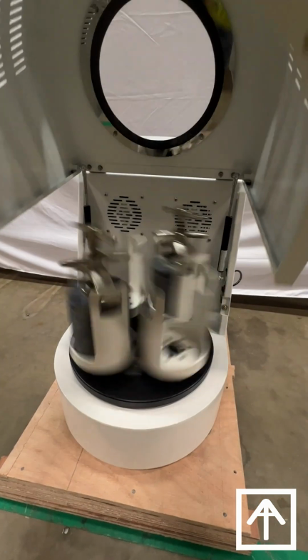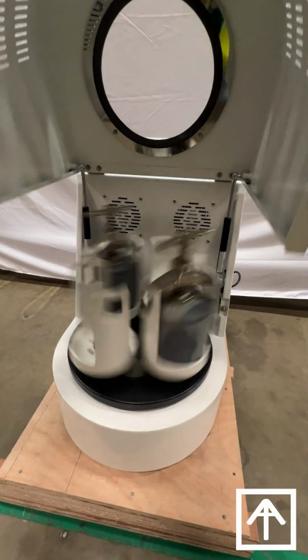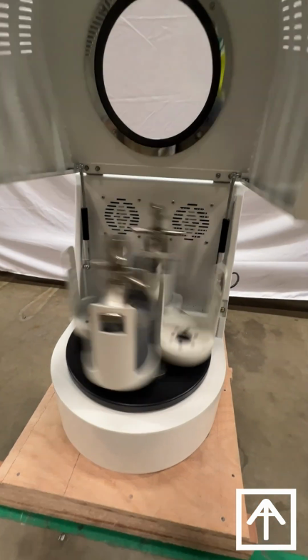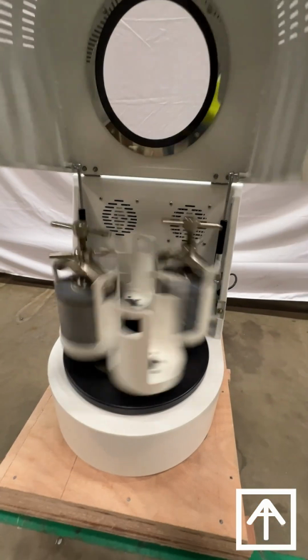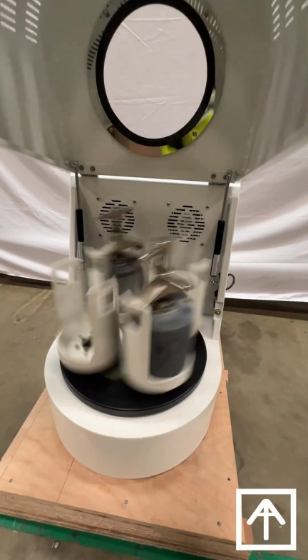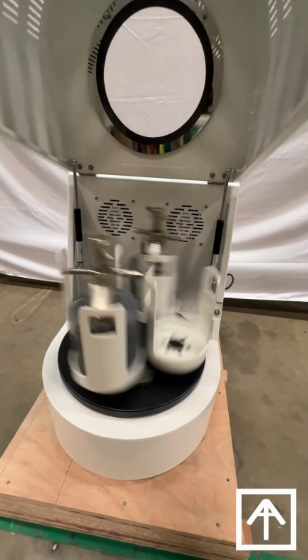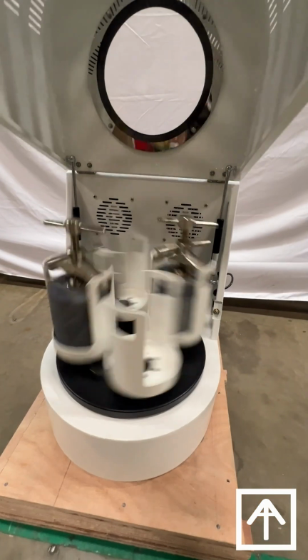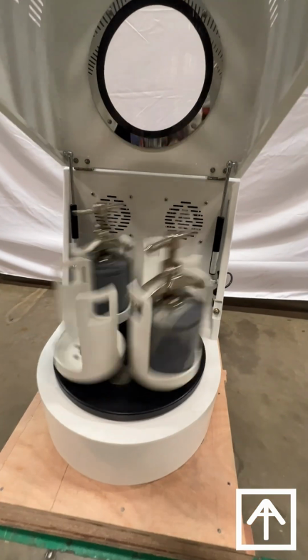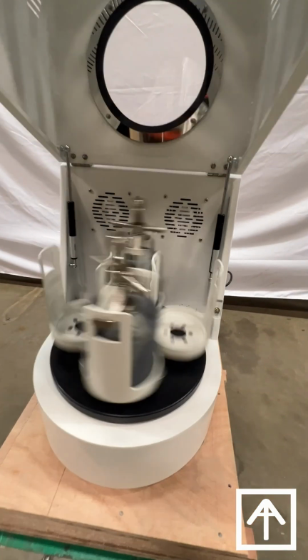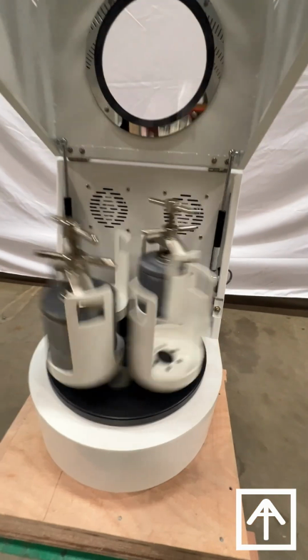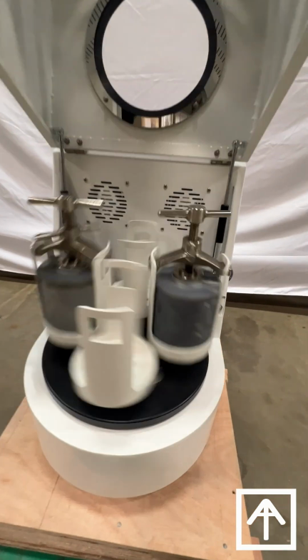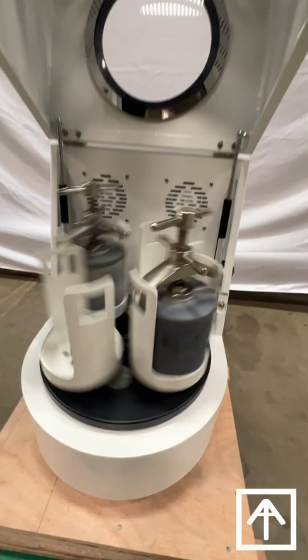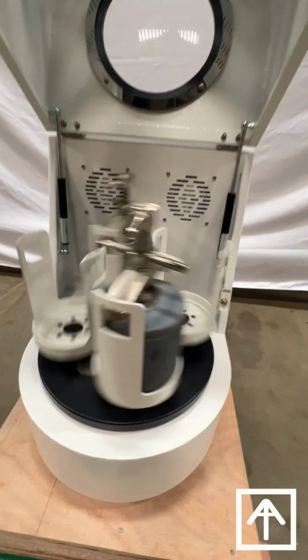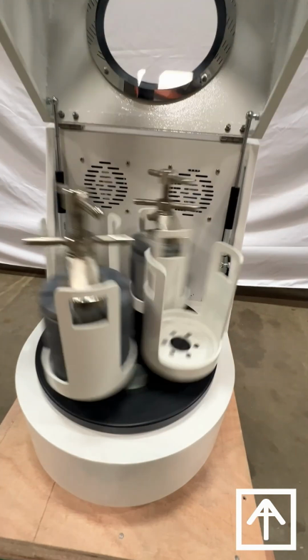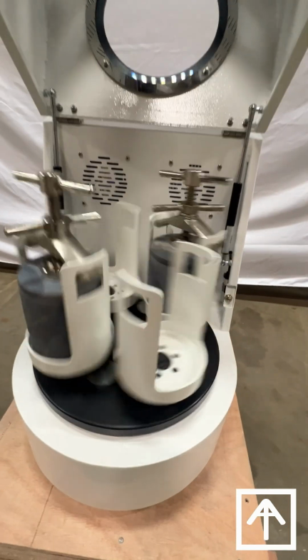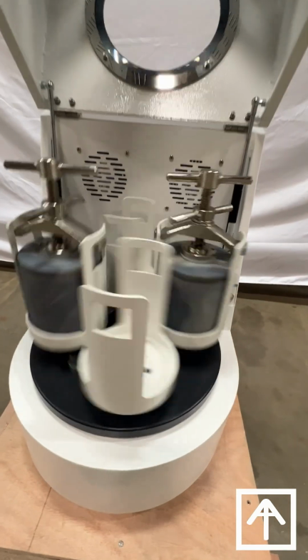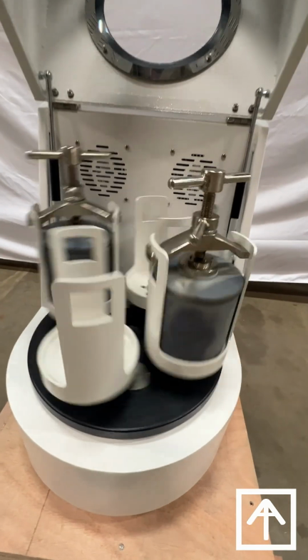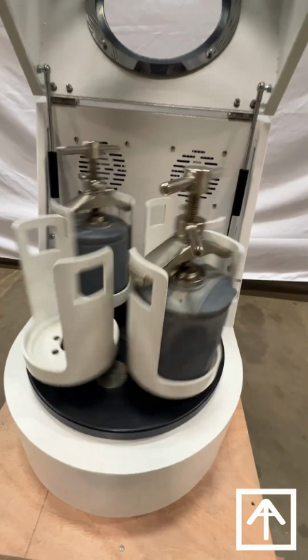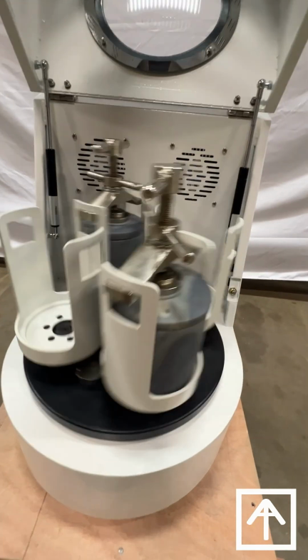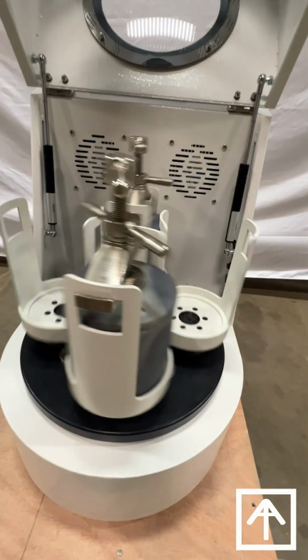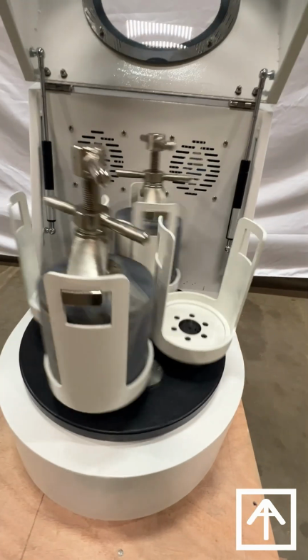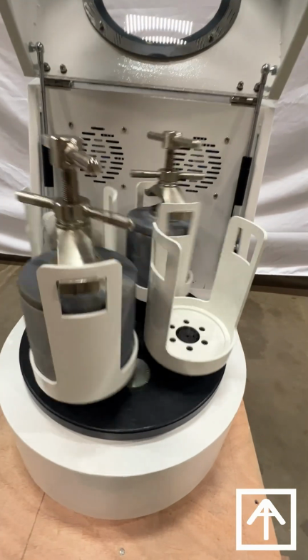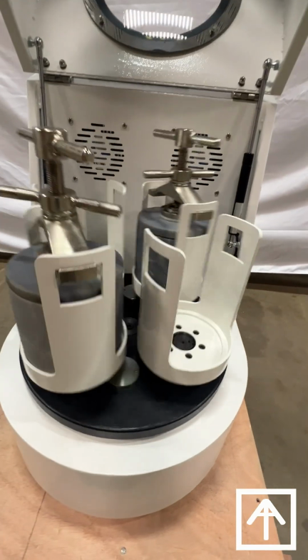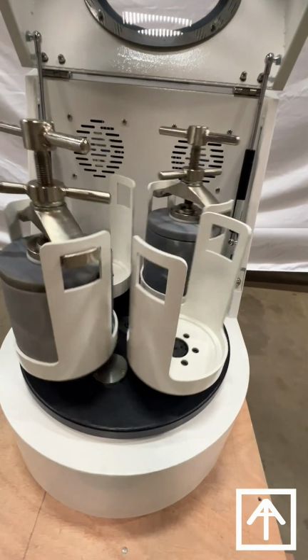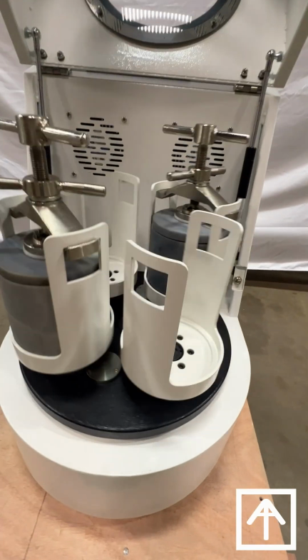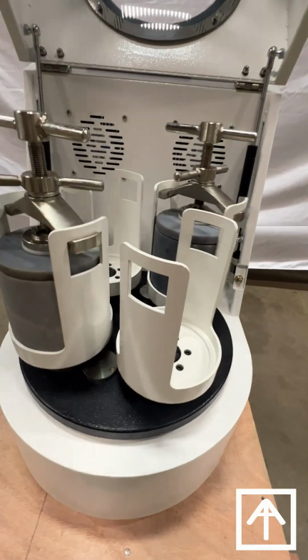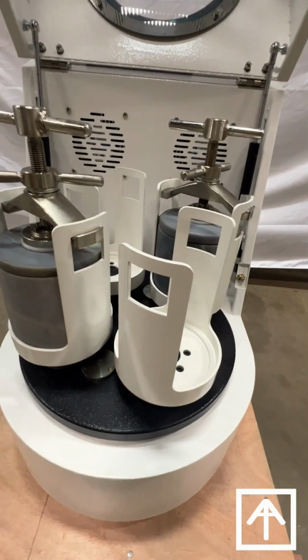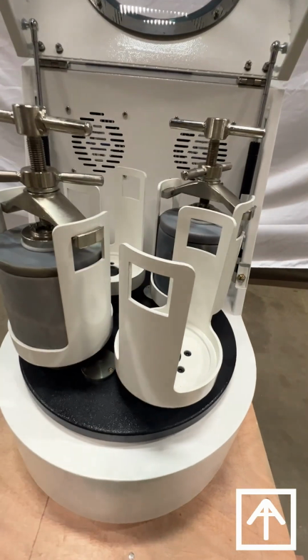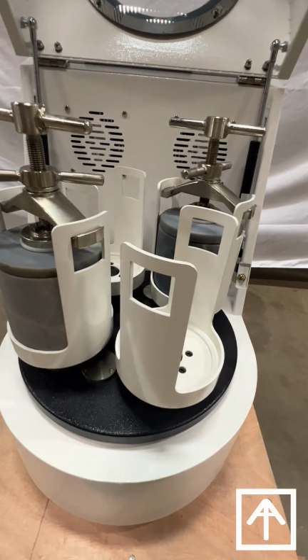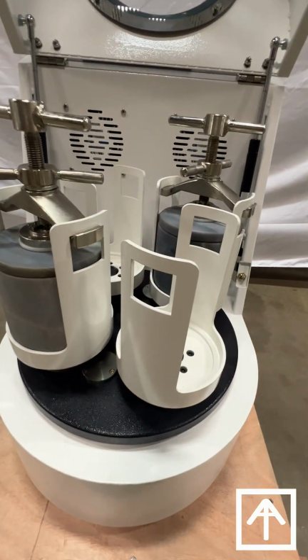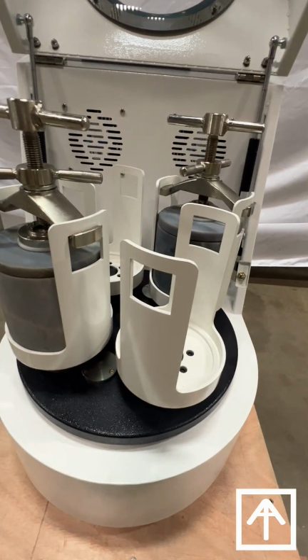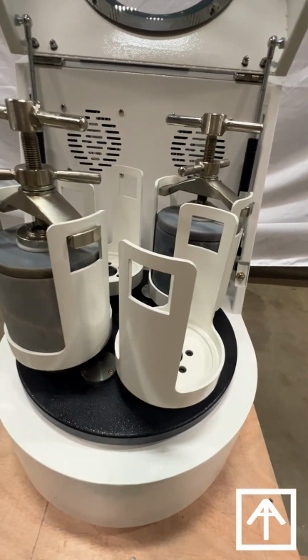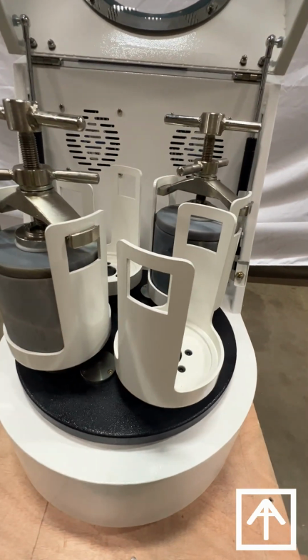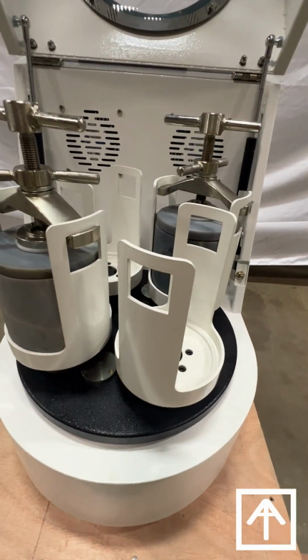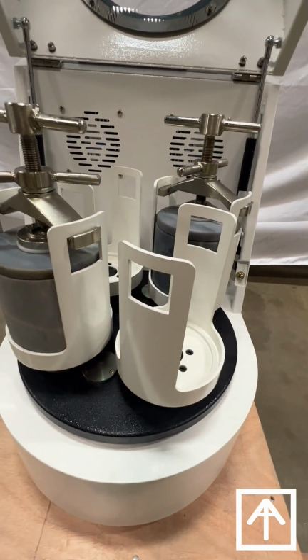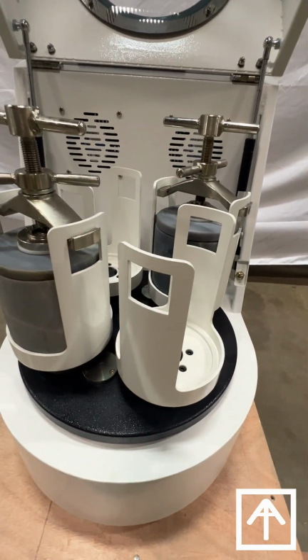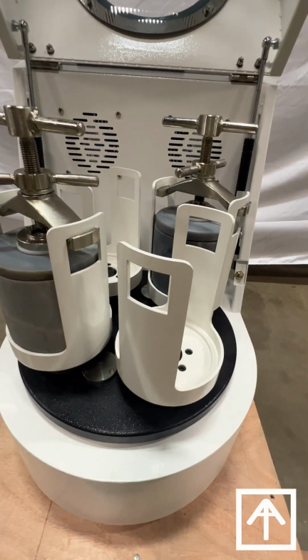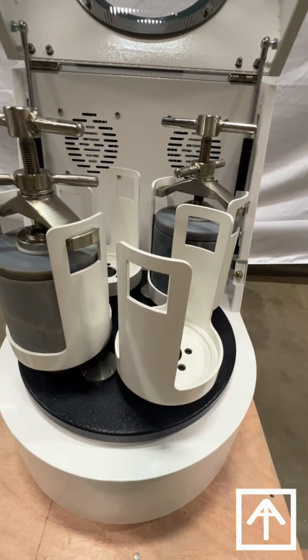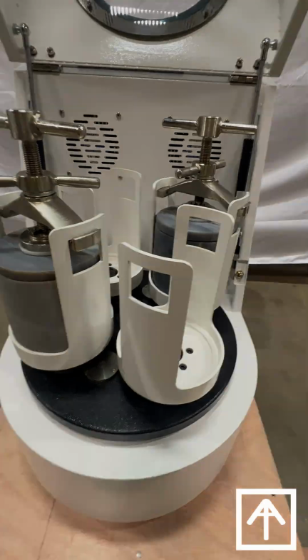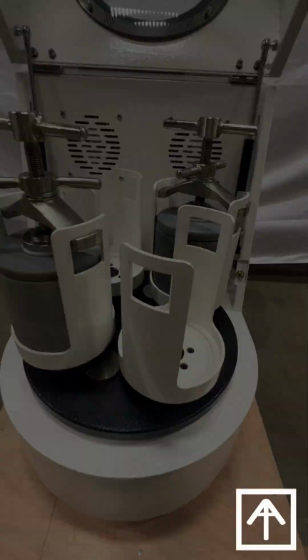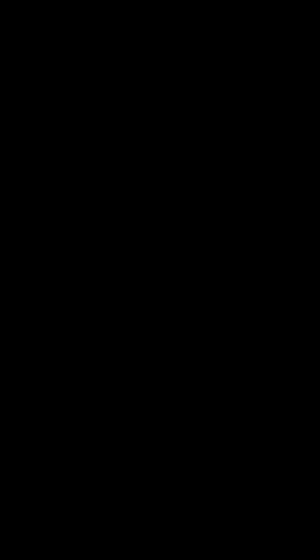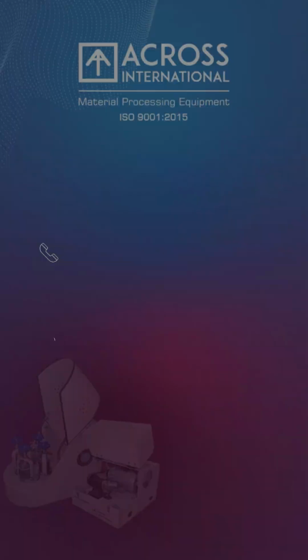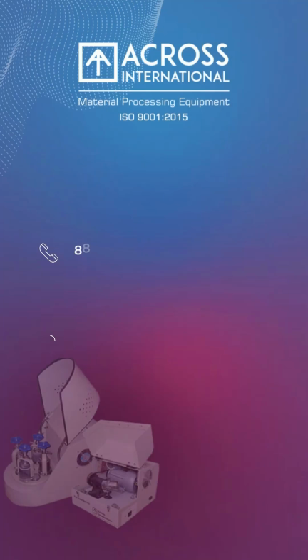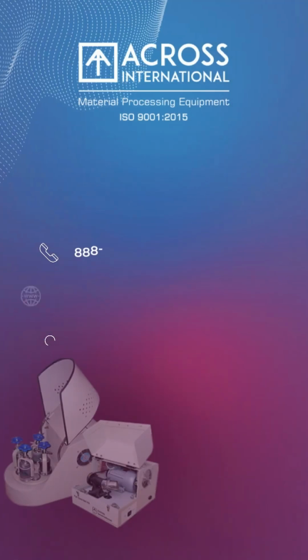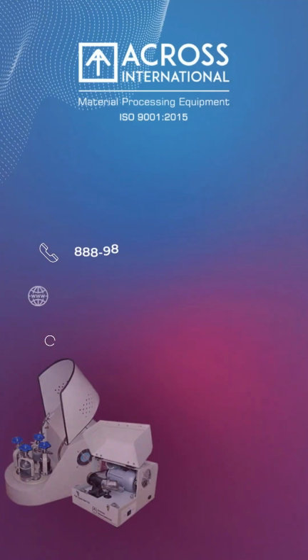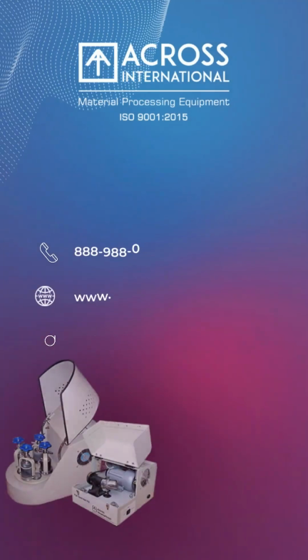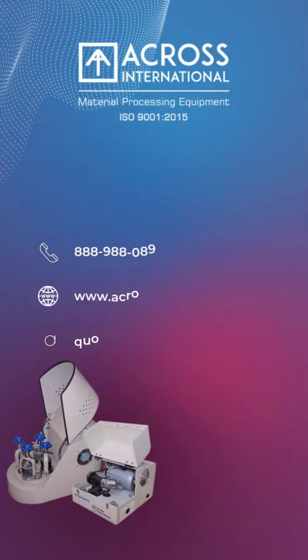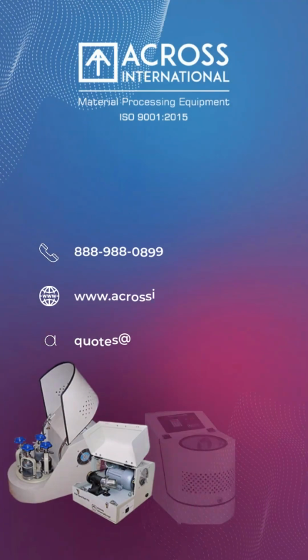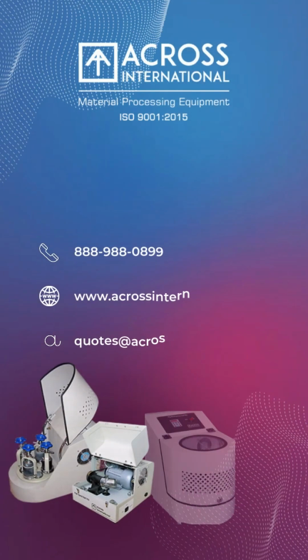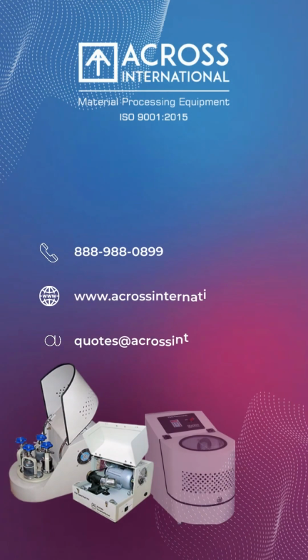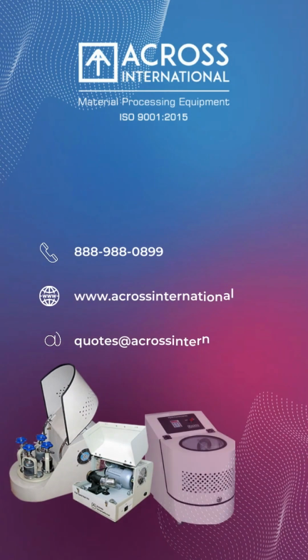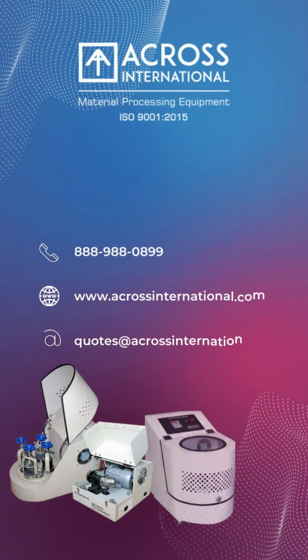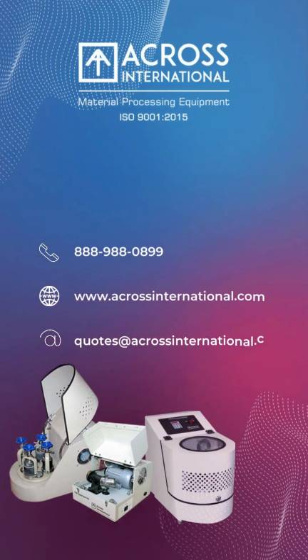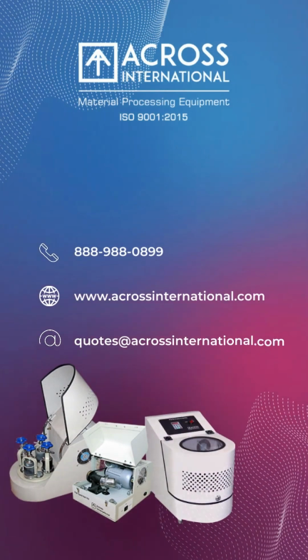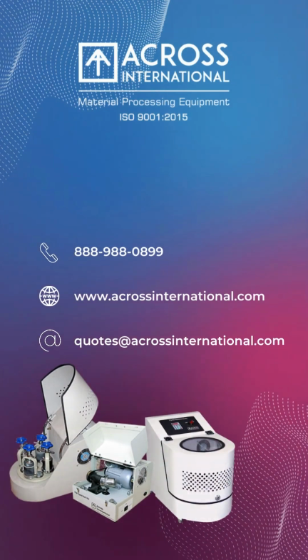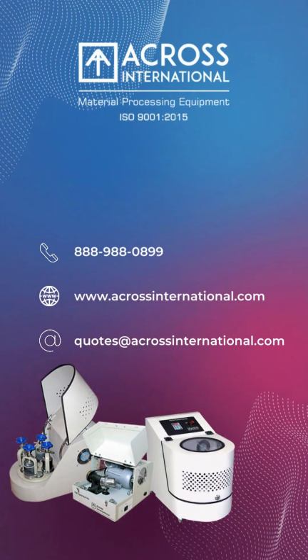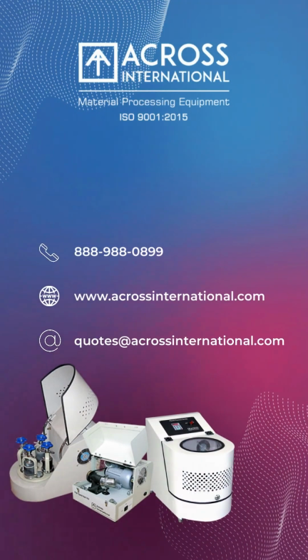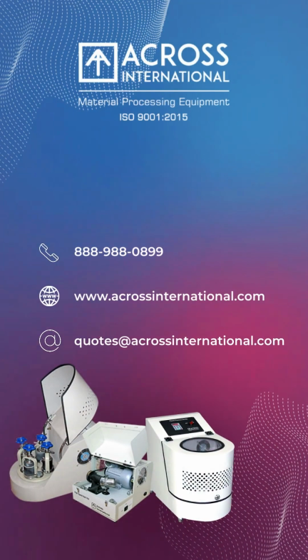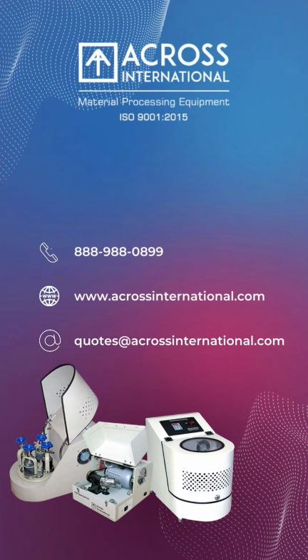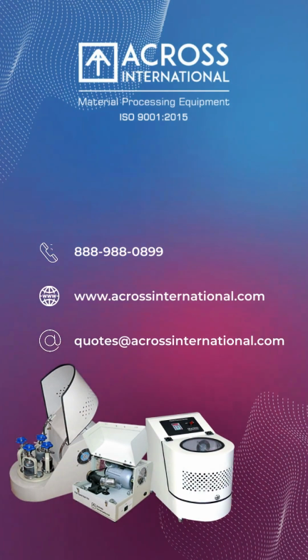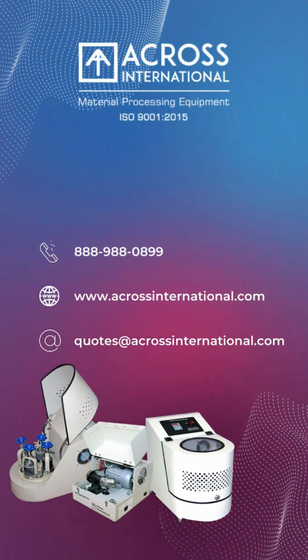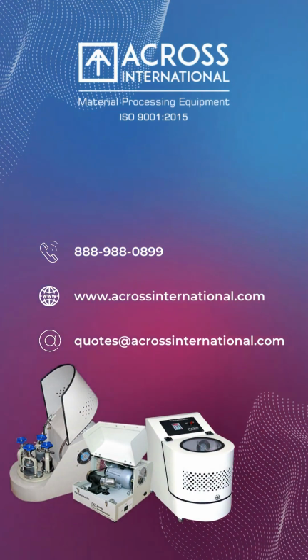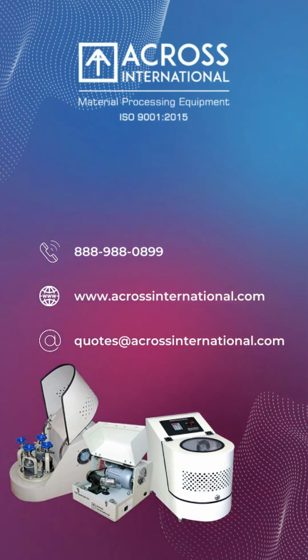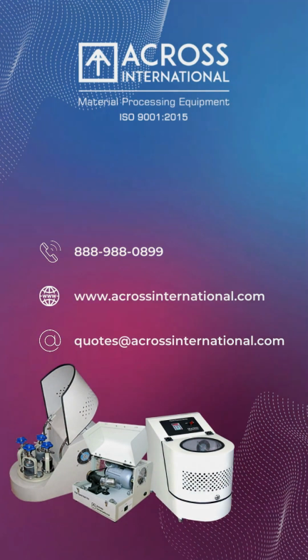Like and subscribe for more exciting content. Leave your comments below. Thank you for joining us for AI Tech Tuesday and happy milling.